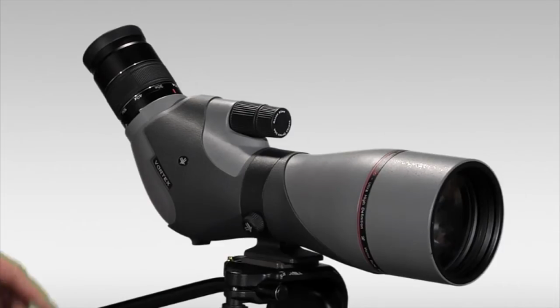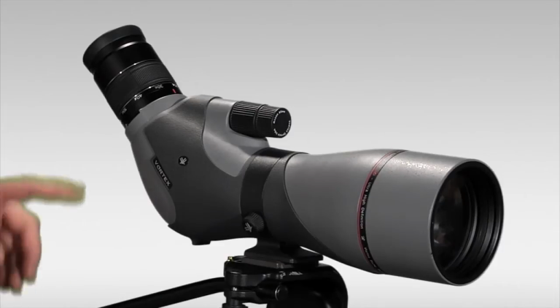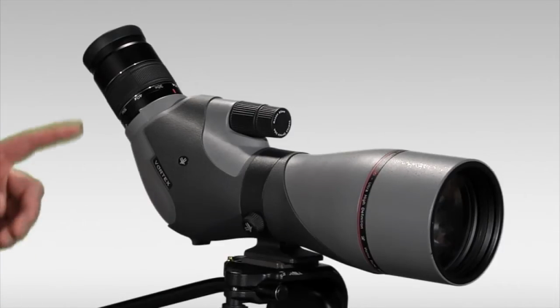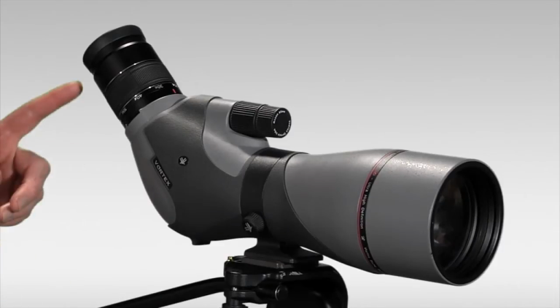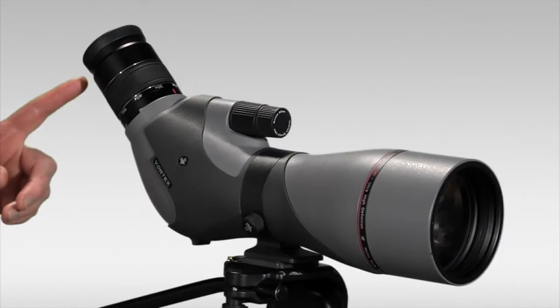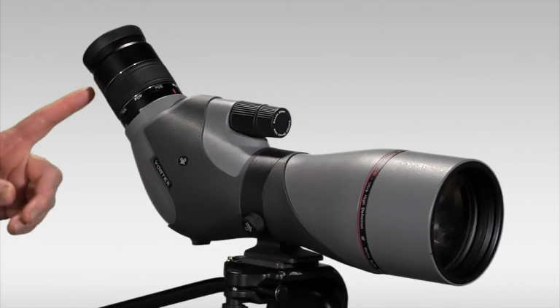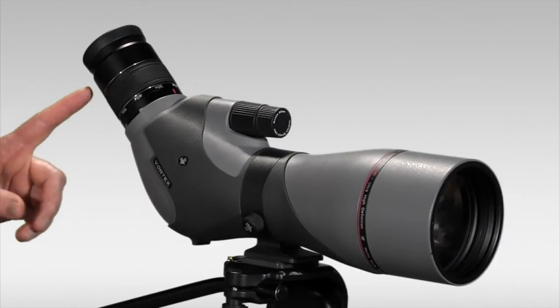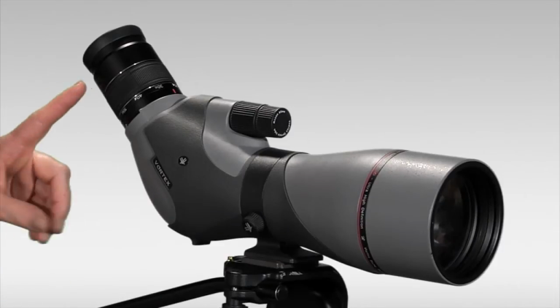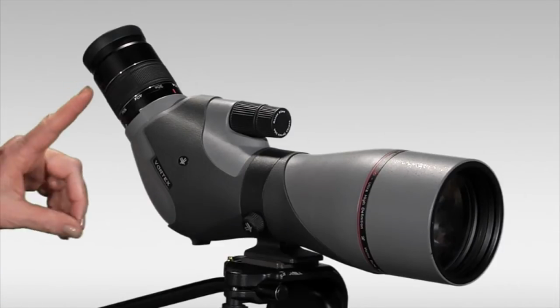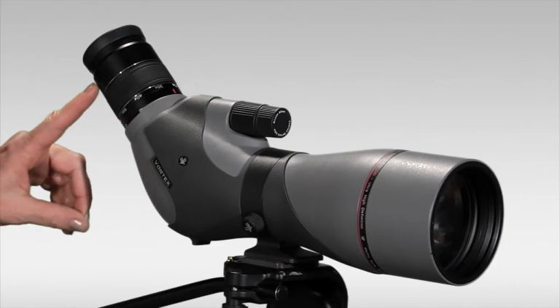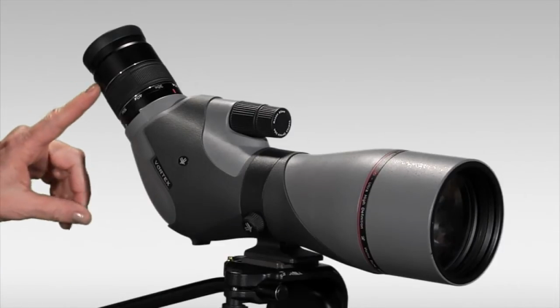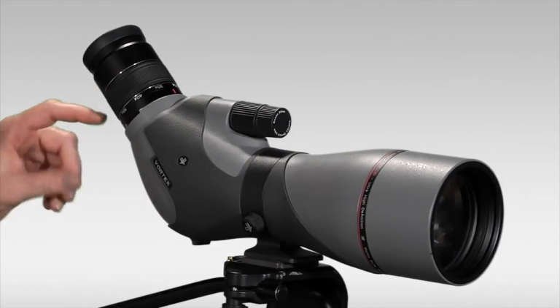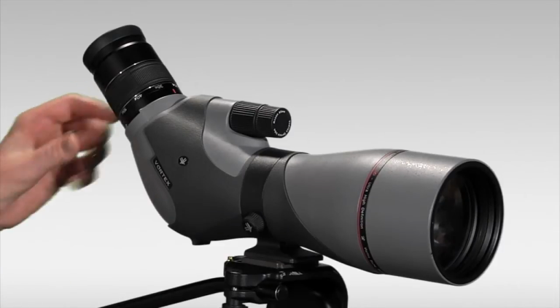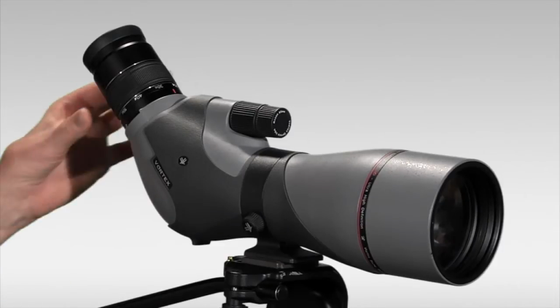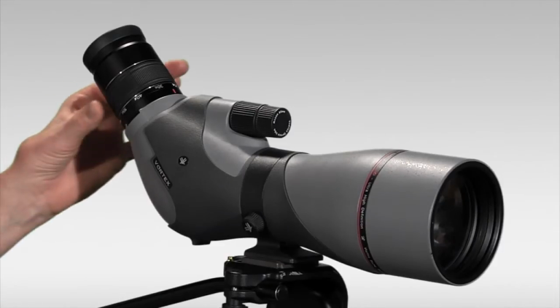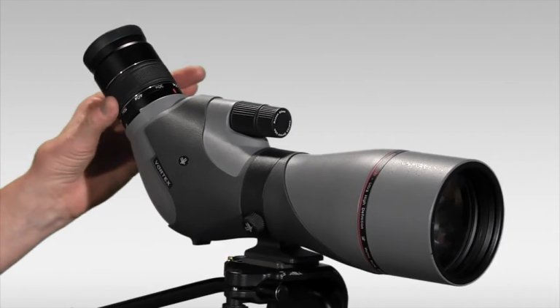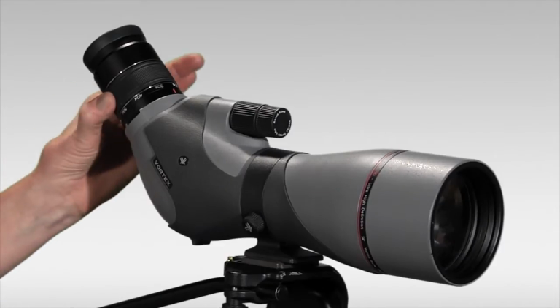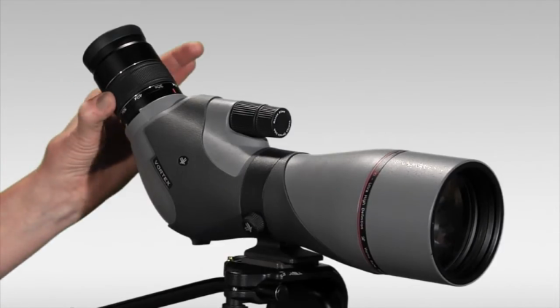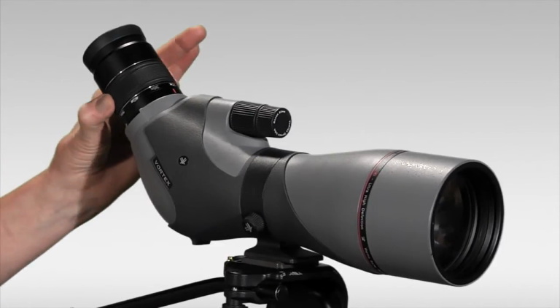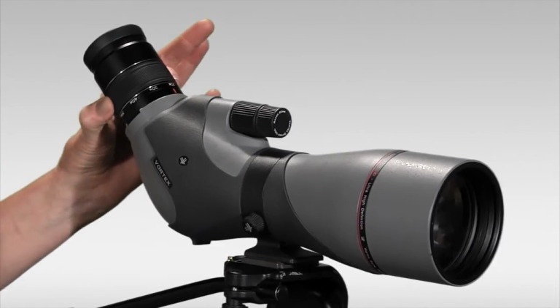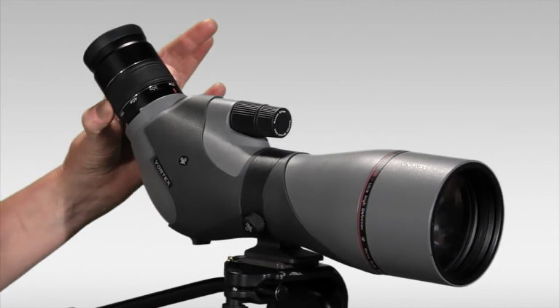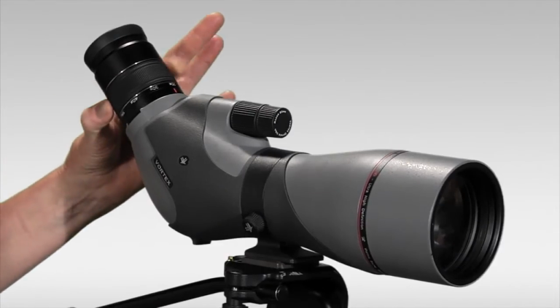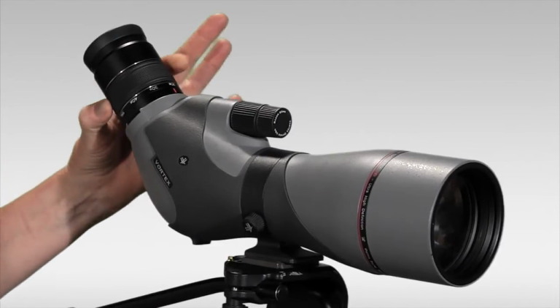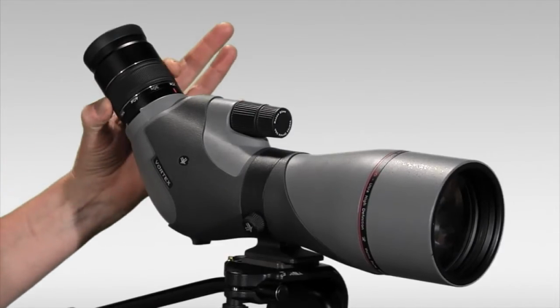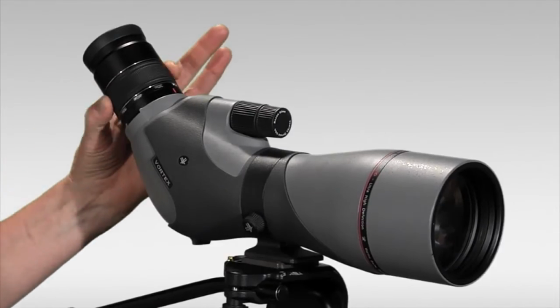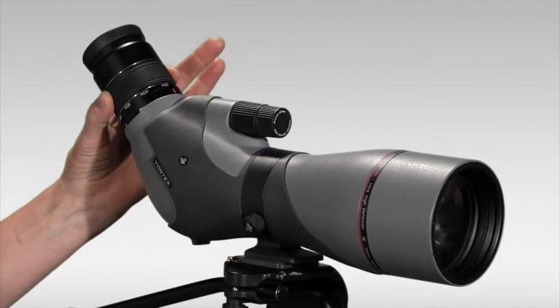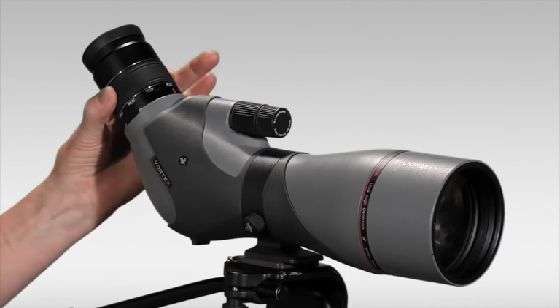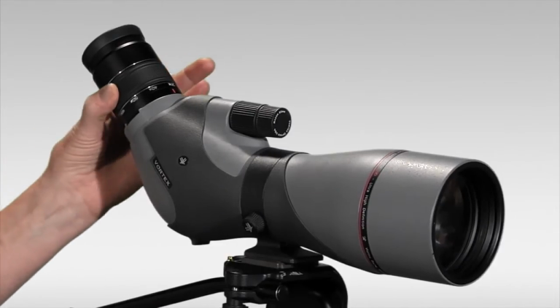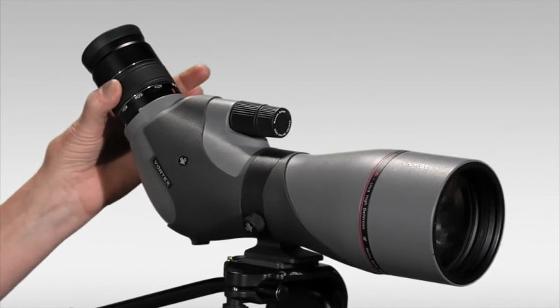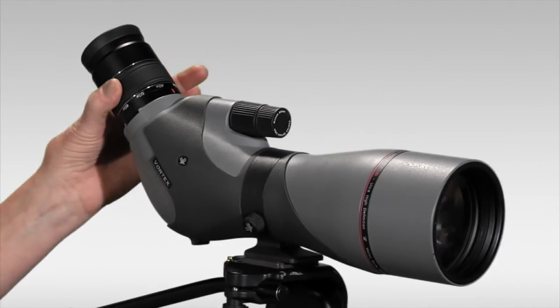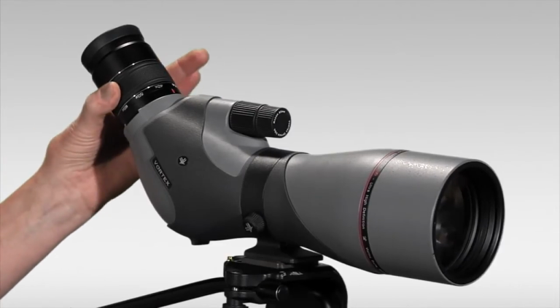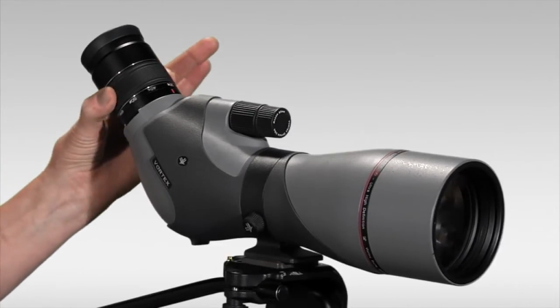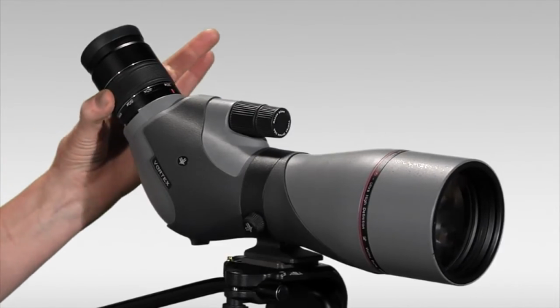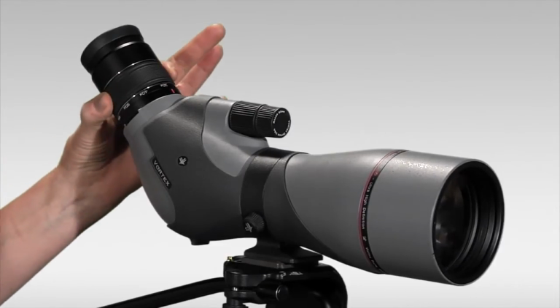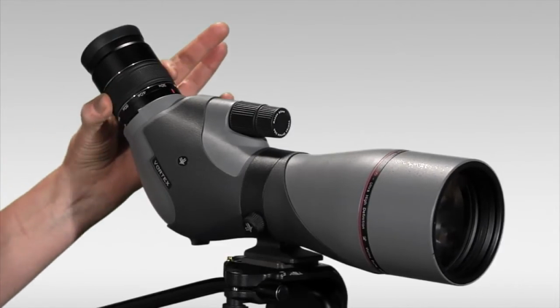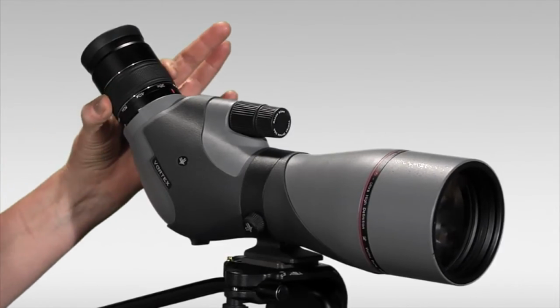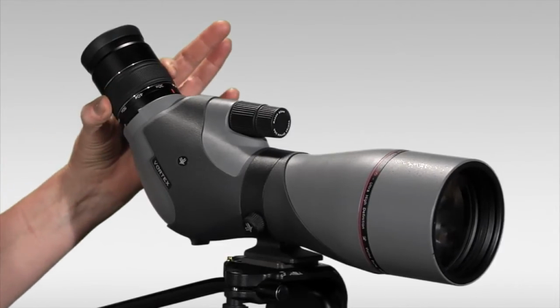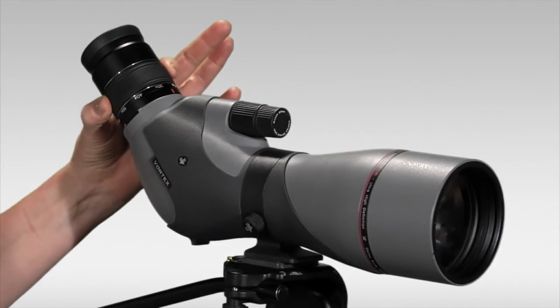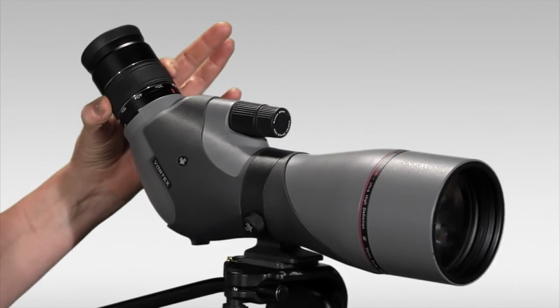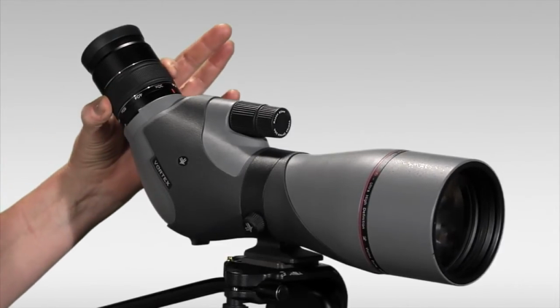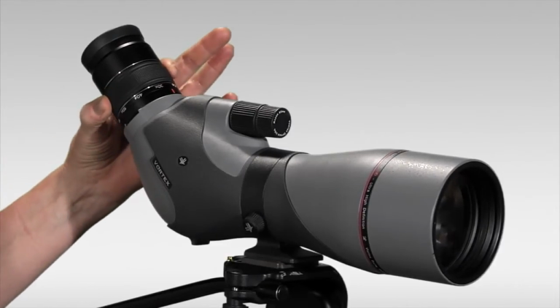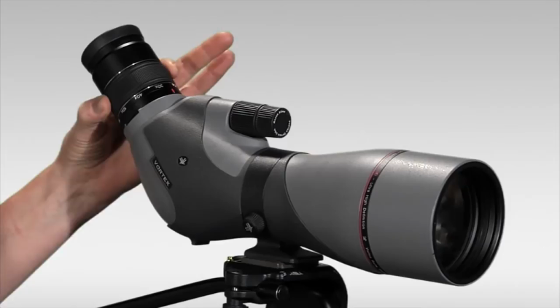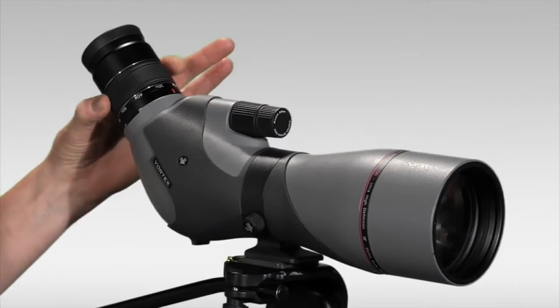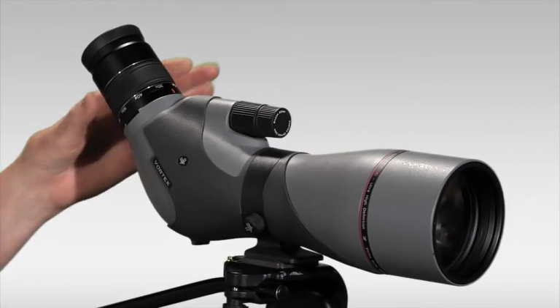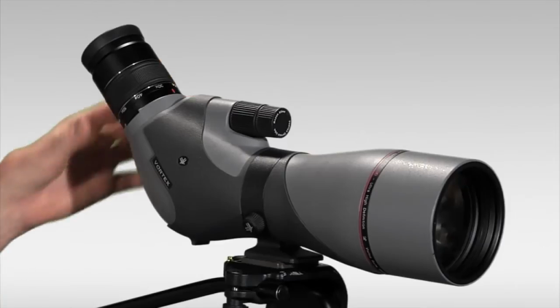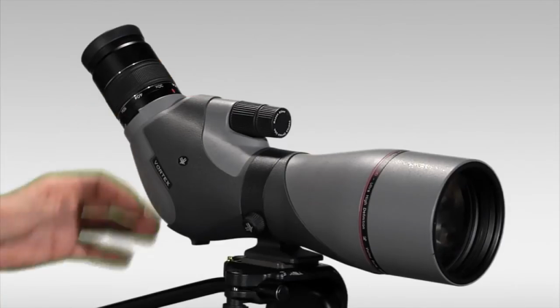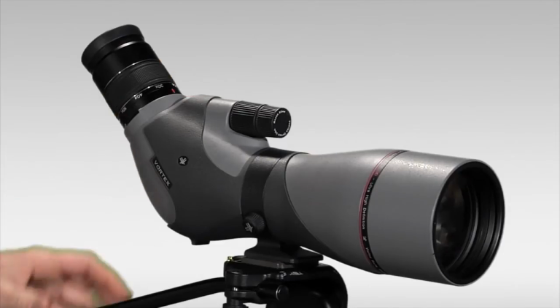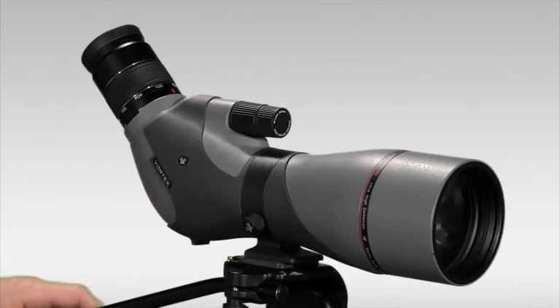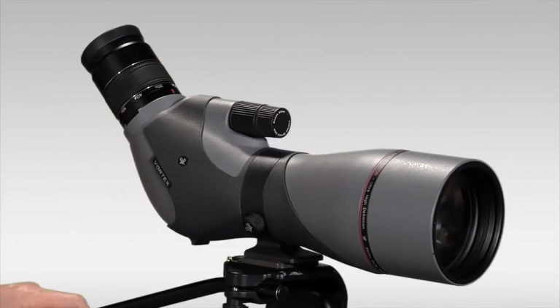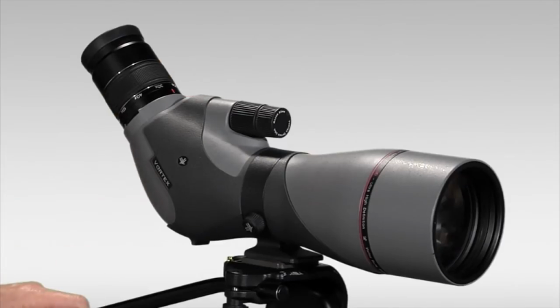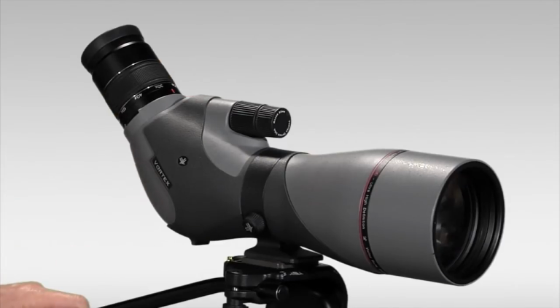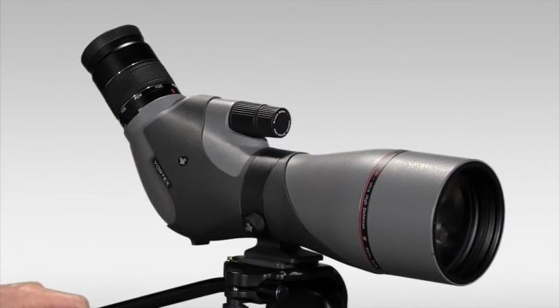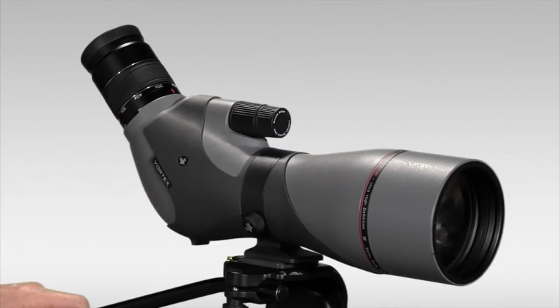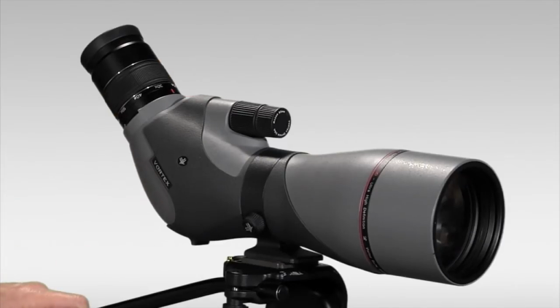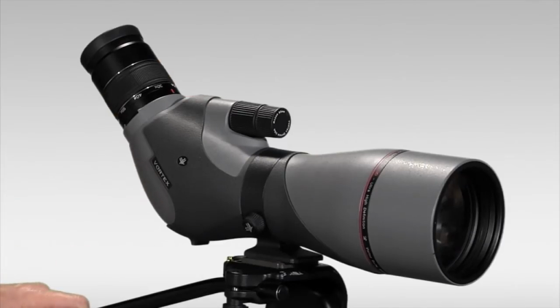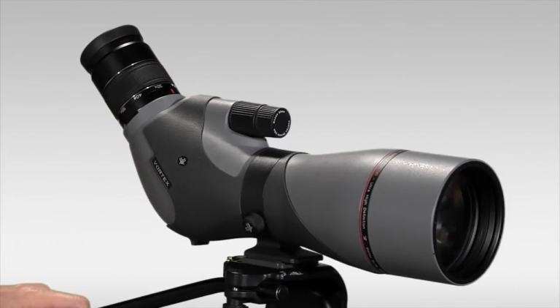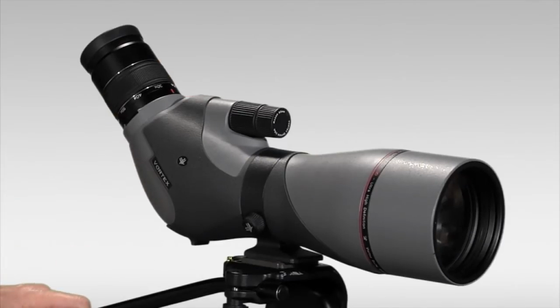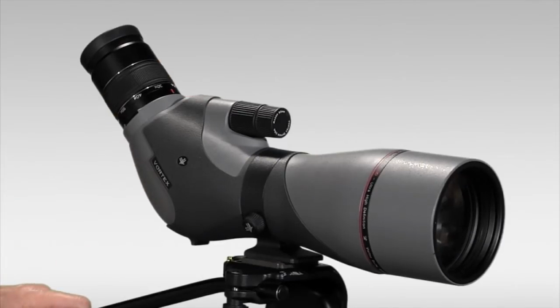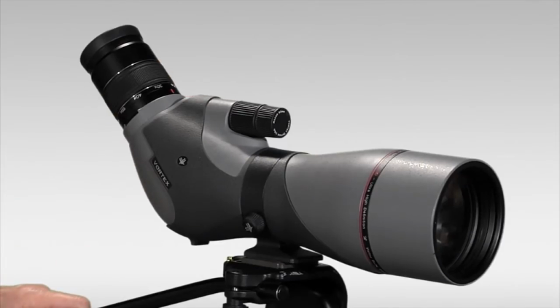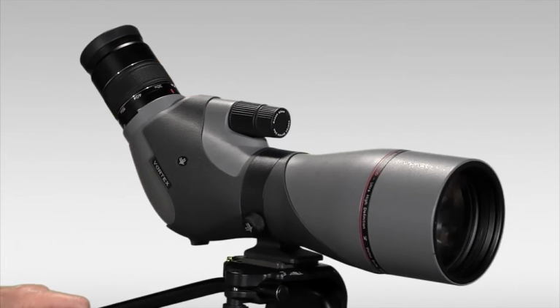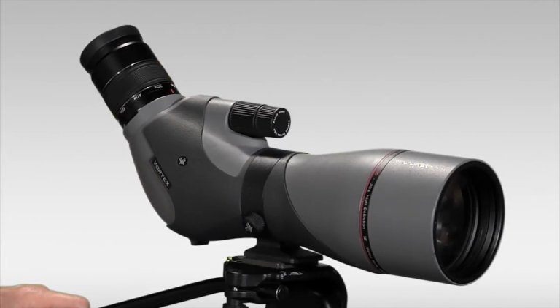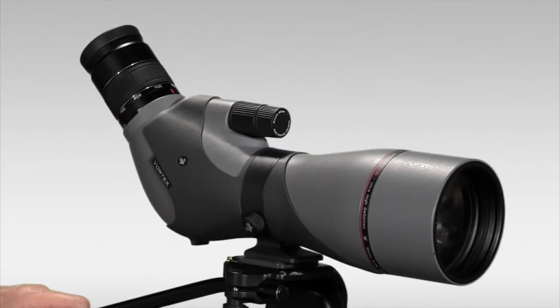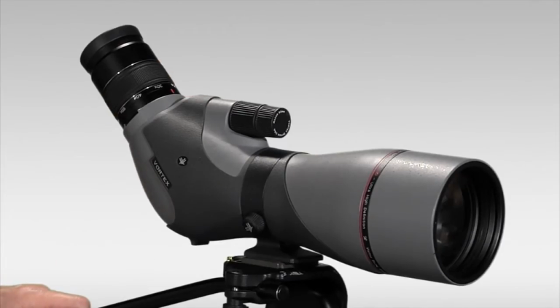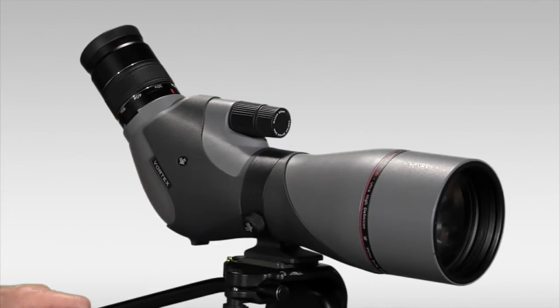It's packaged with a 20-60 zoom eyepiece, though you can buy a 30 power fixed eyepiece separately.